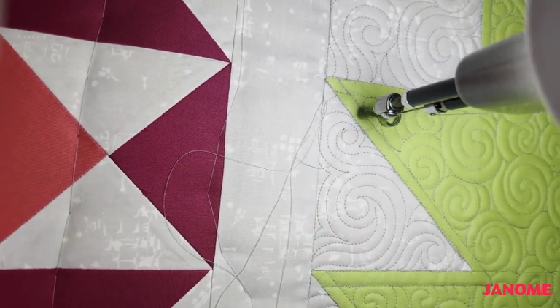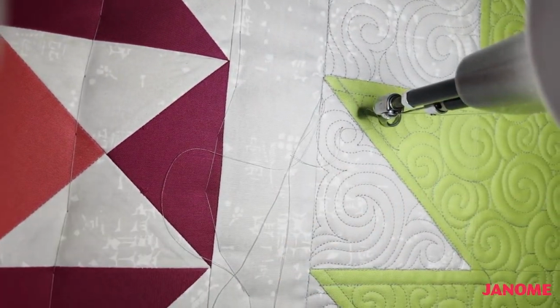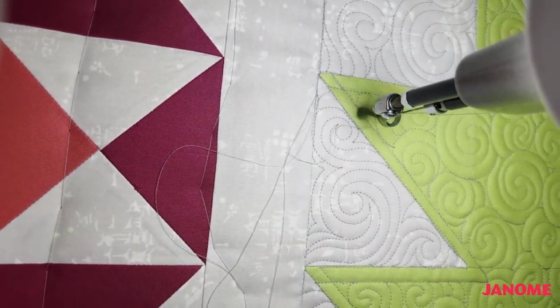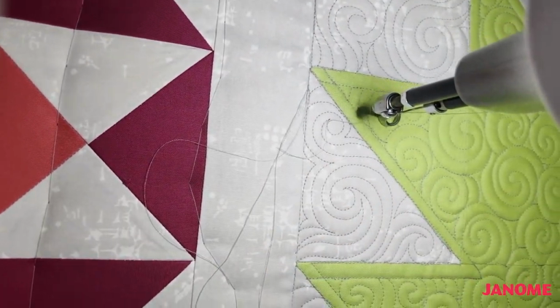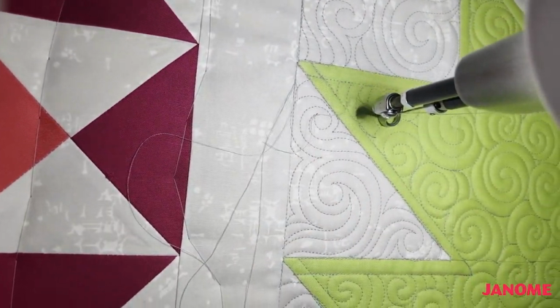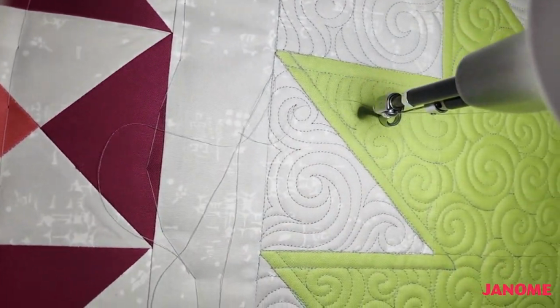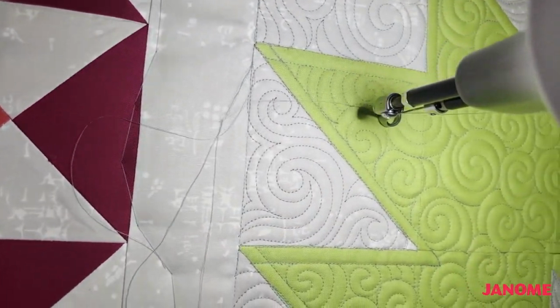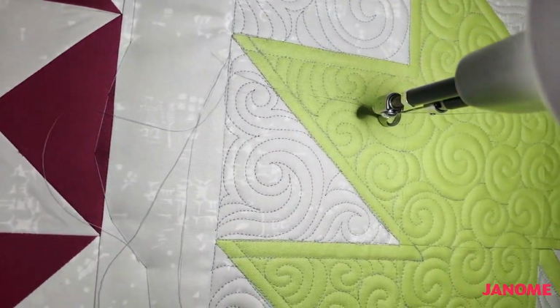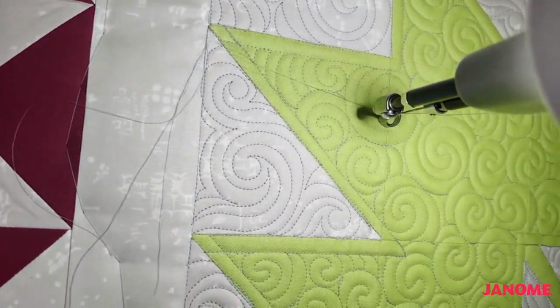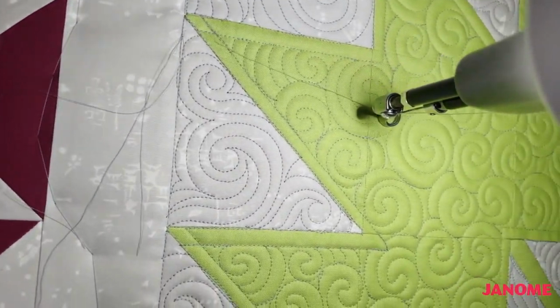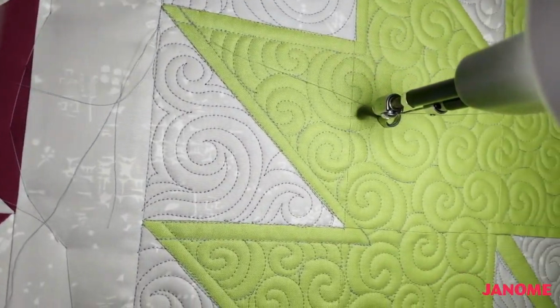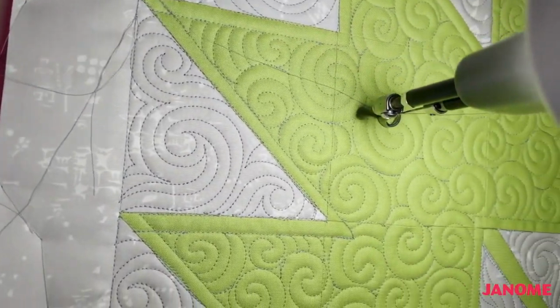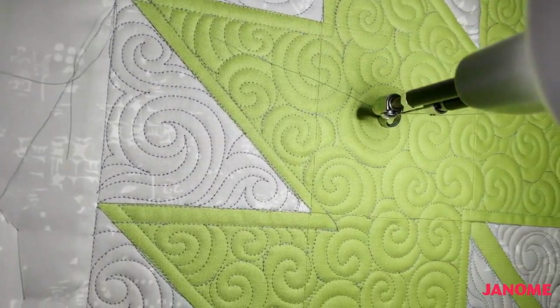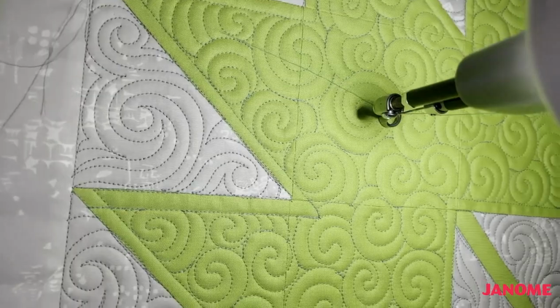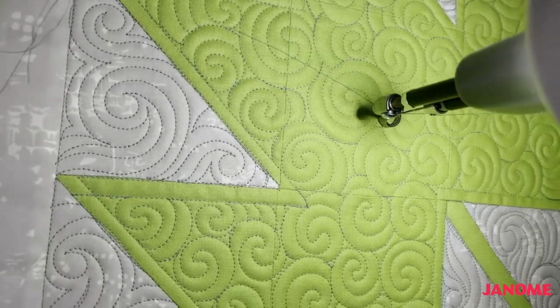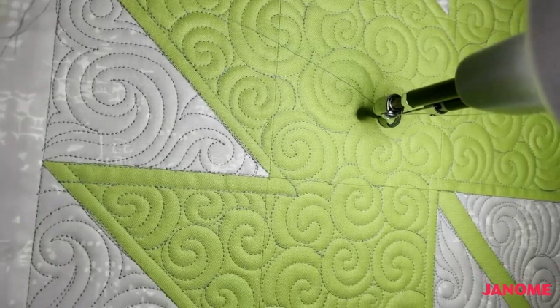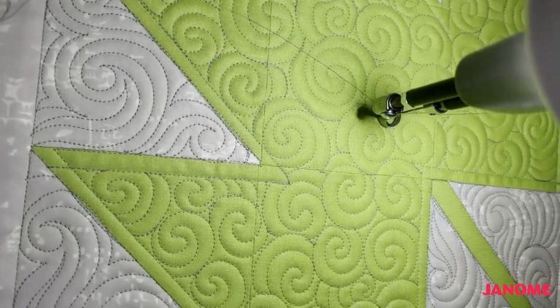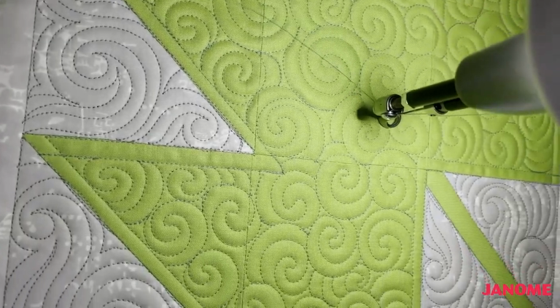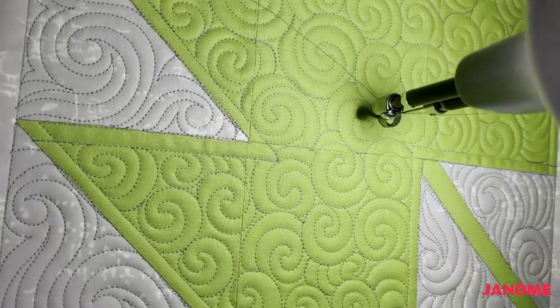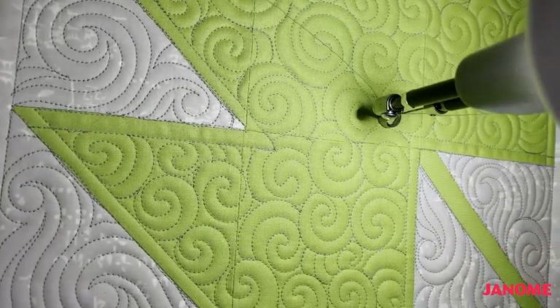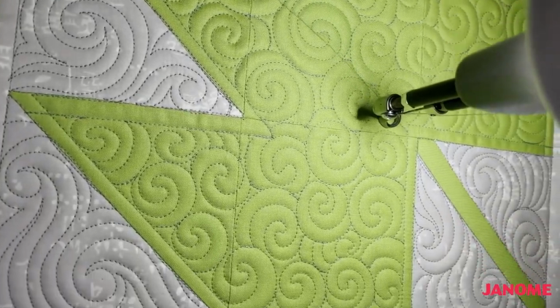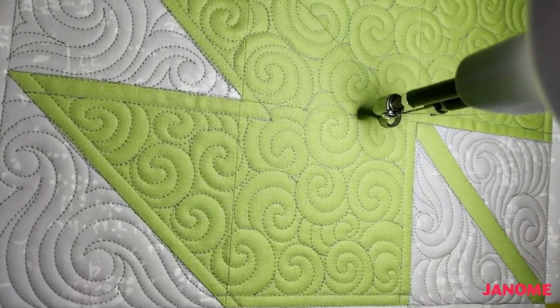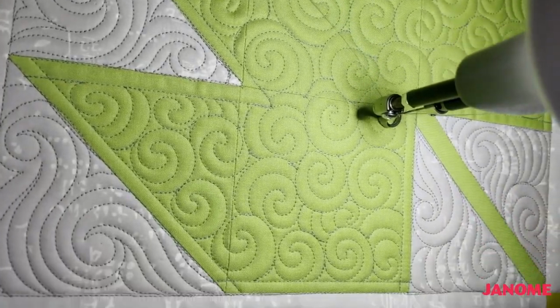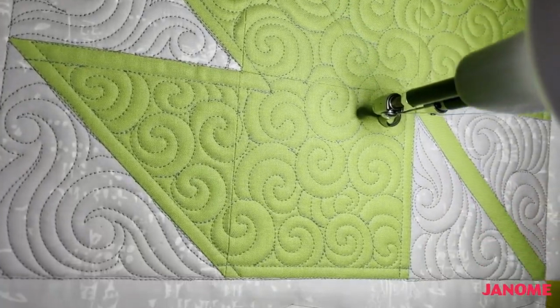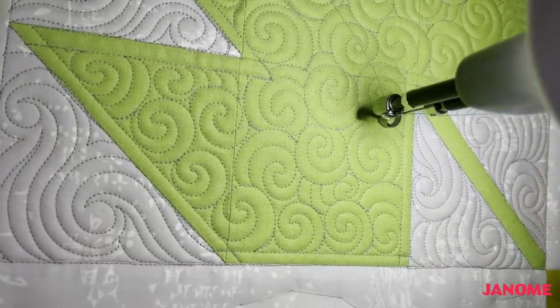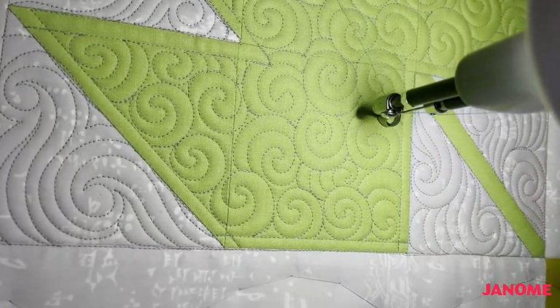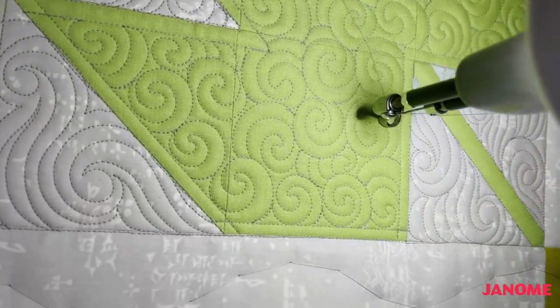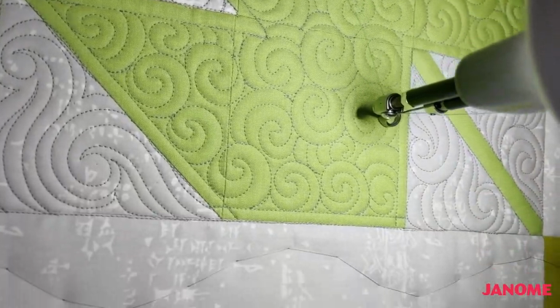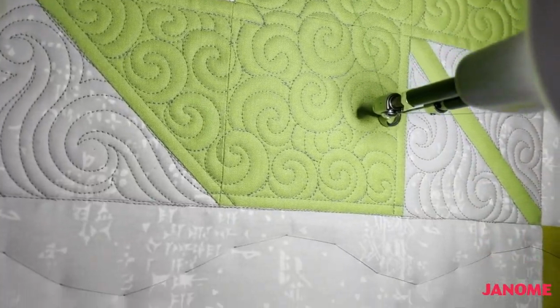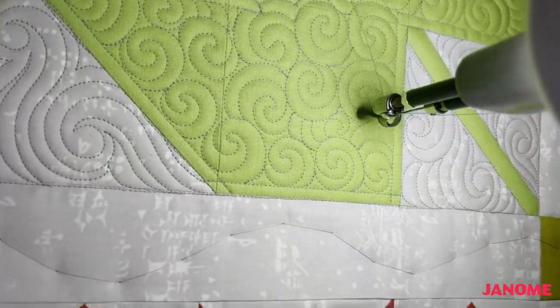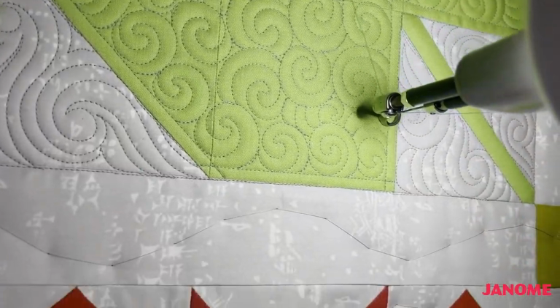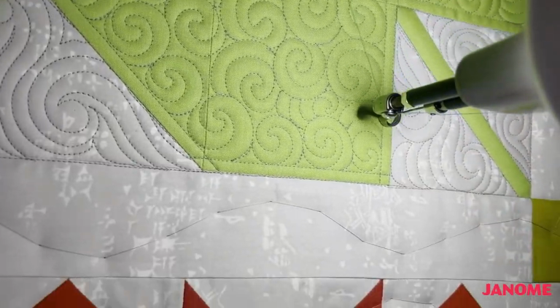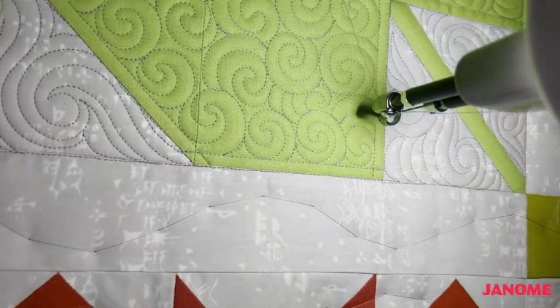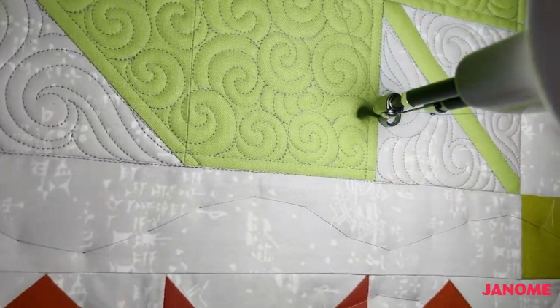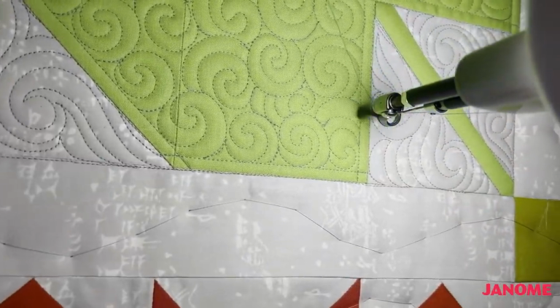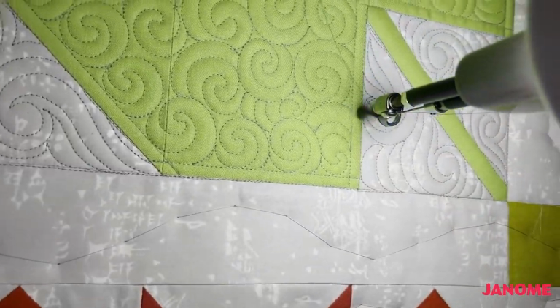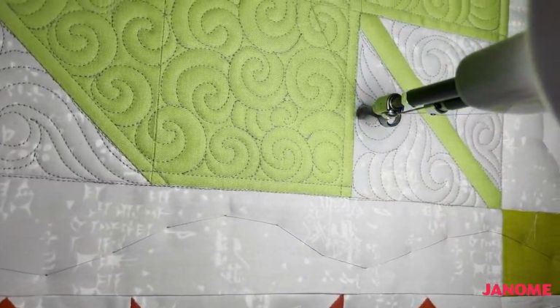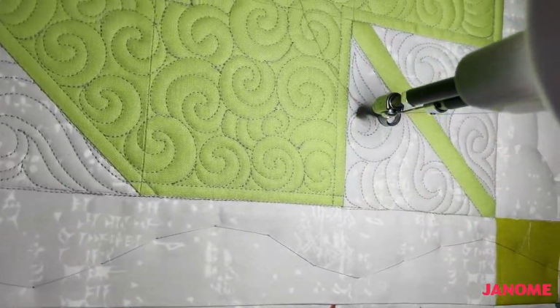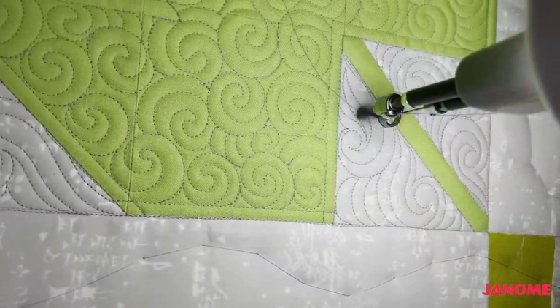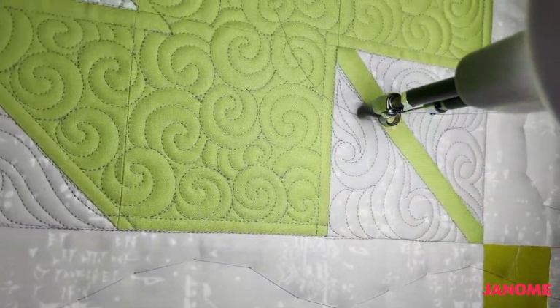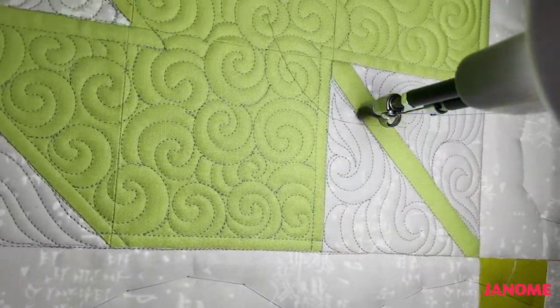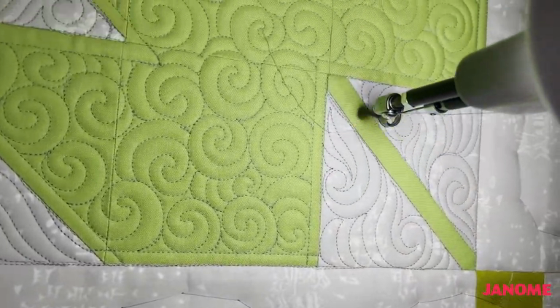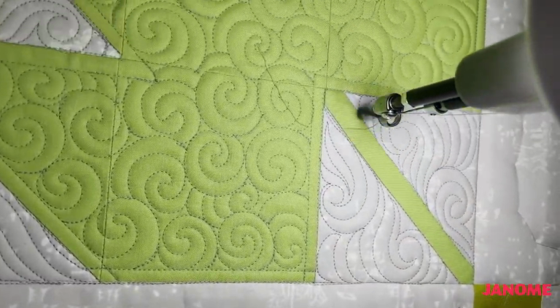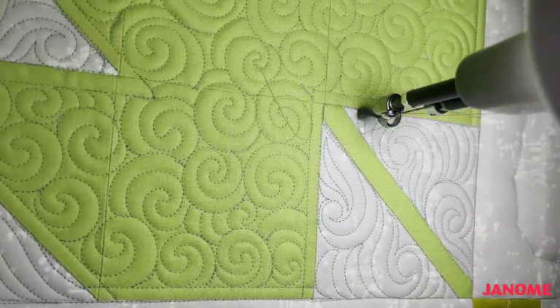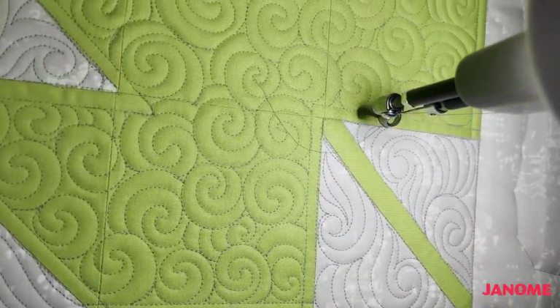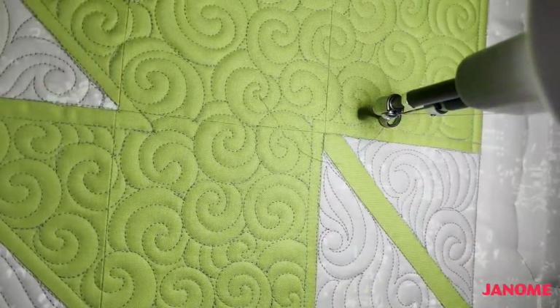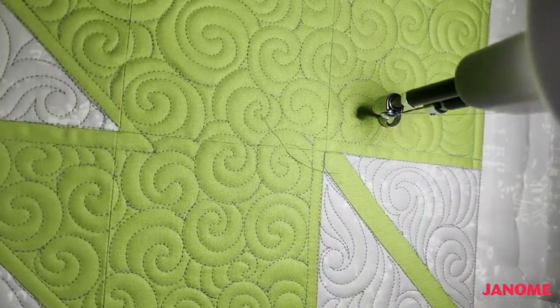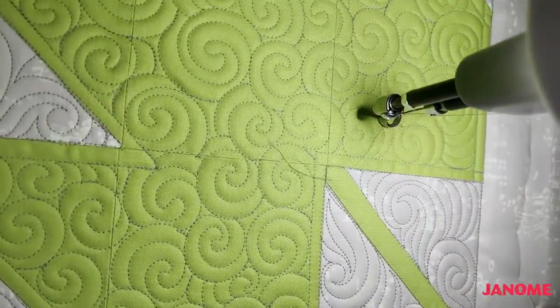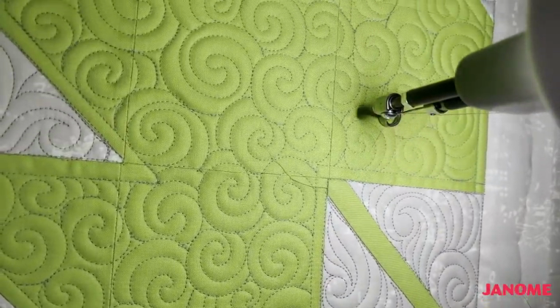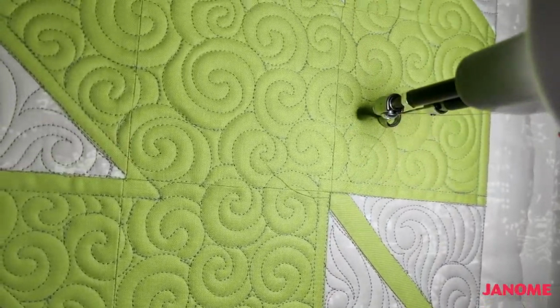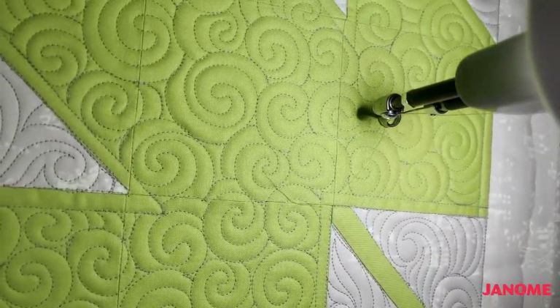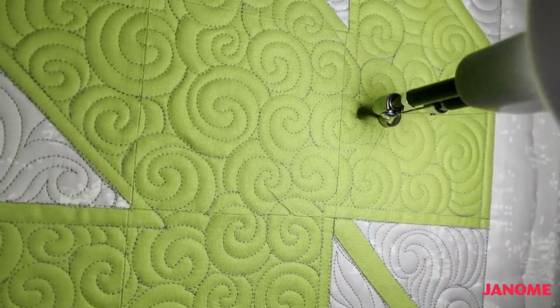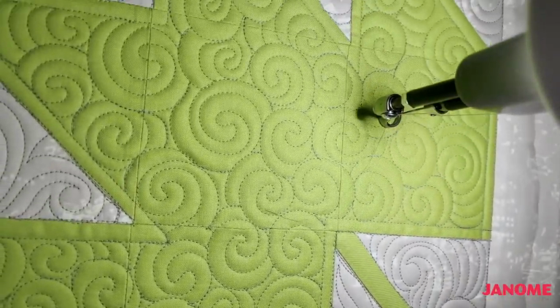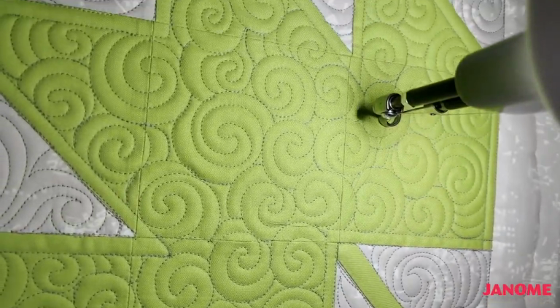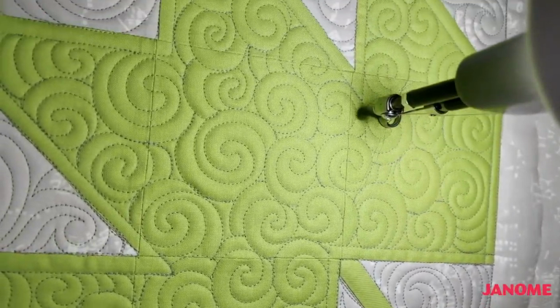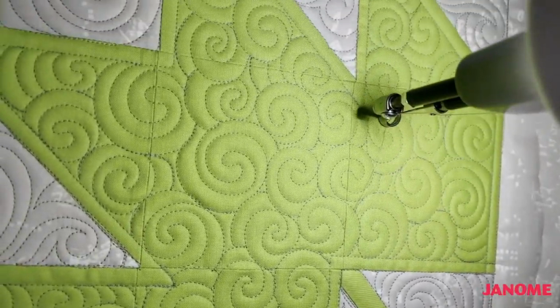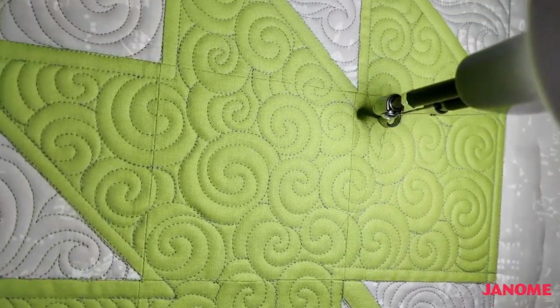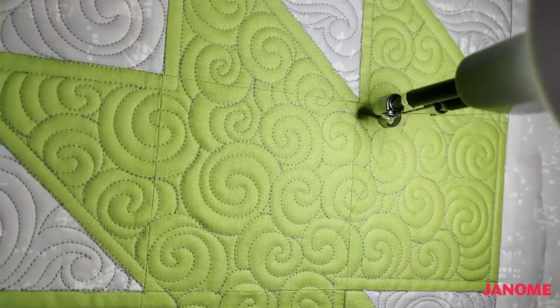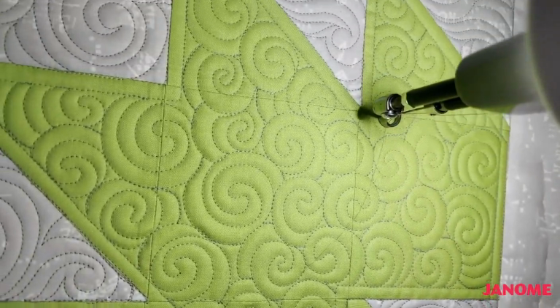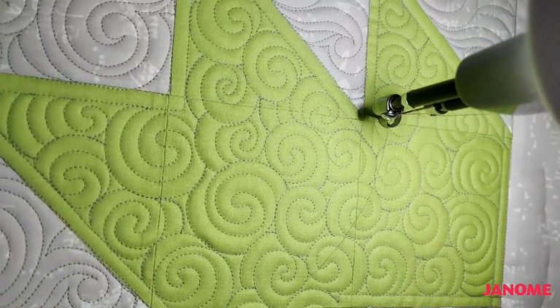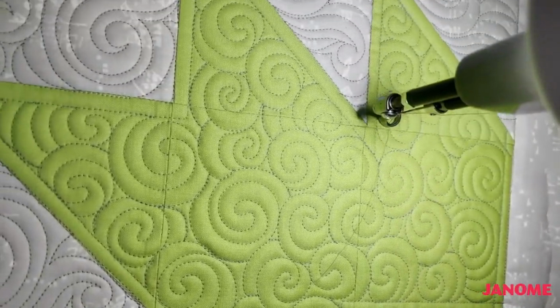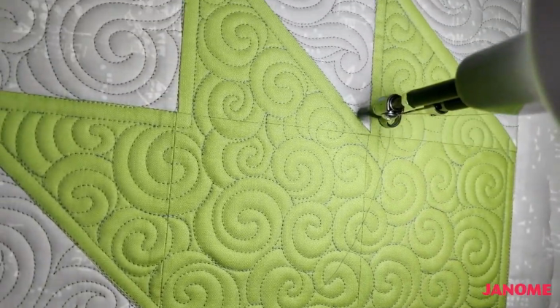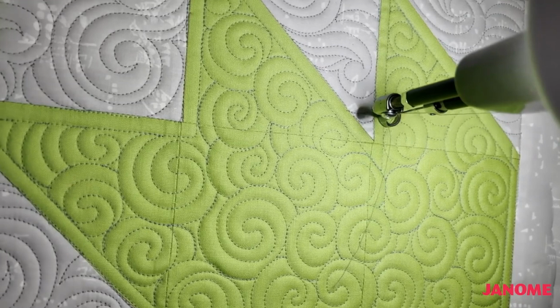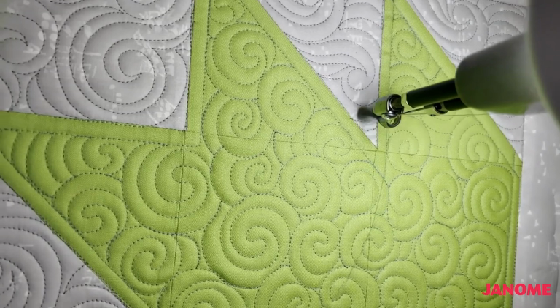Alright, and now we have our block quilted. Oh my gosh, doesn't that look so good? Love it.